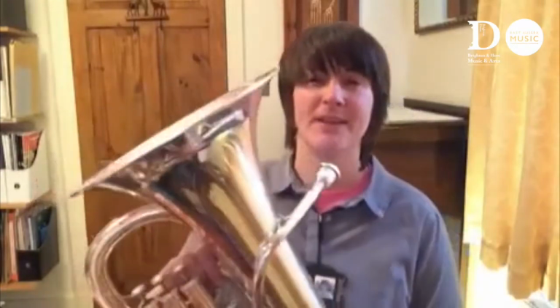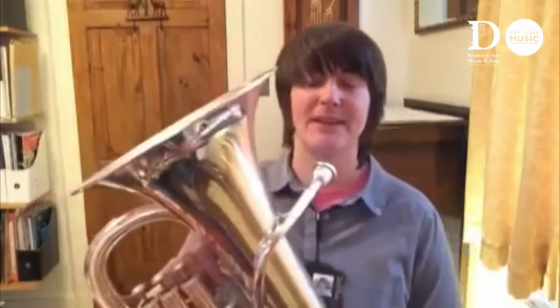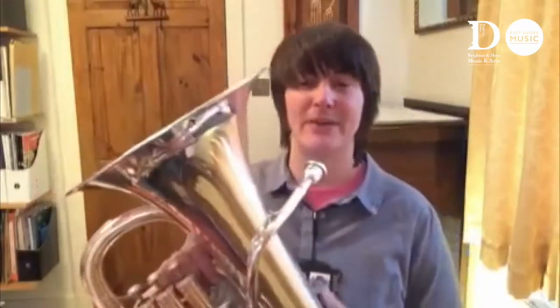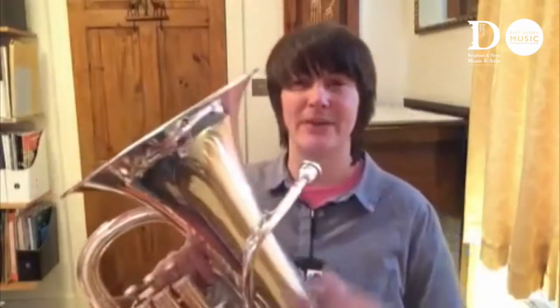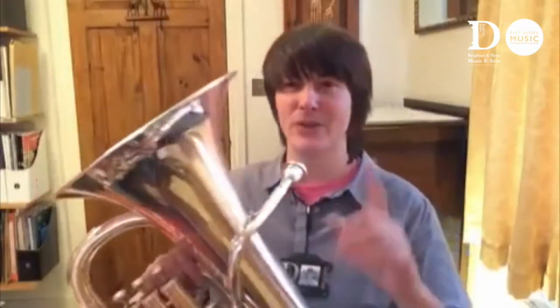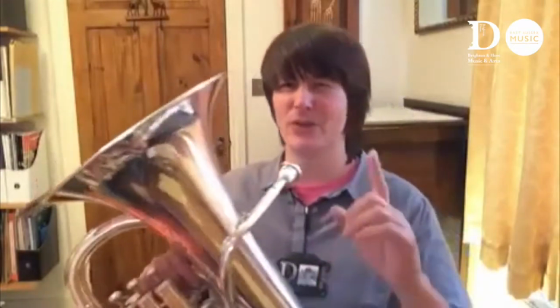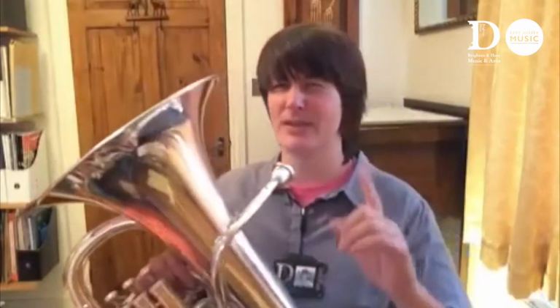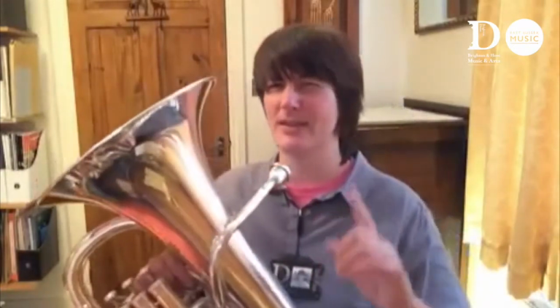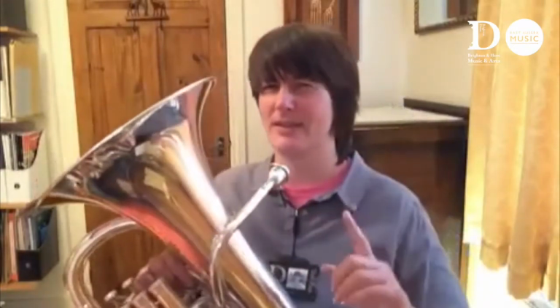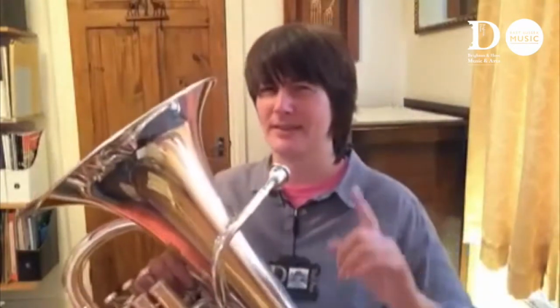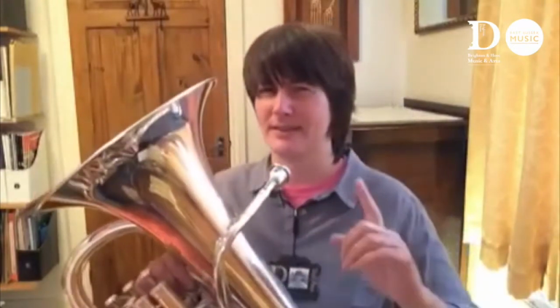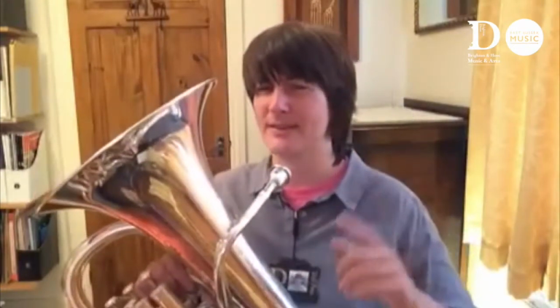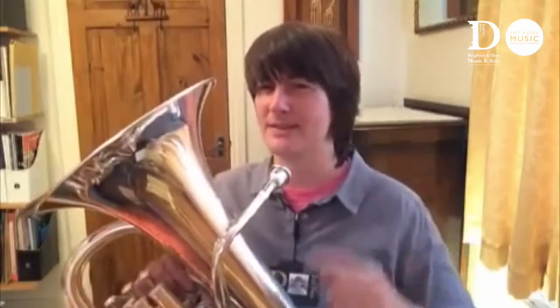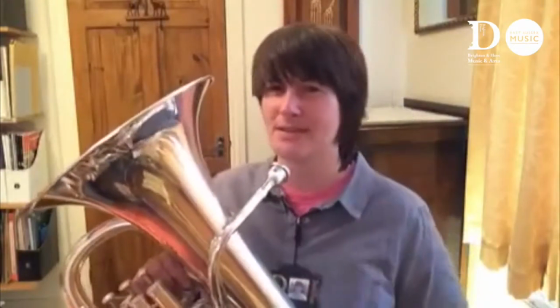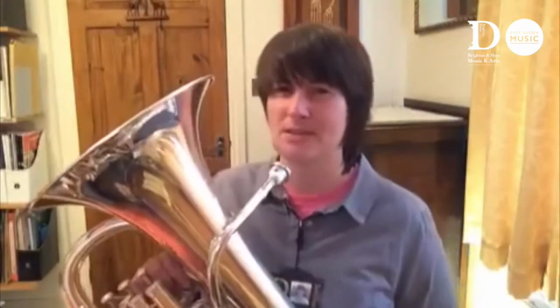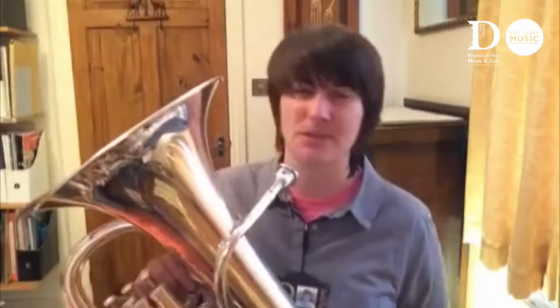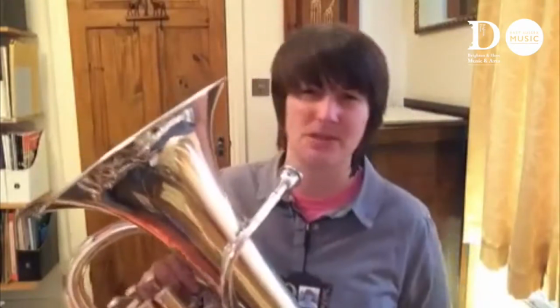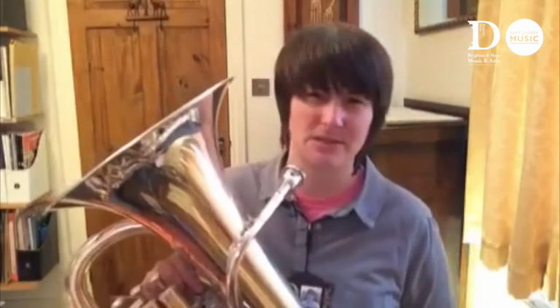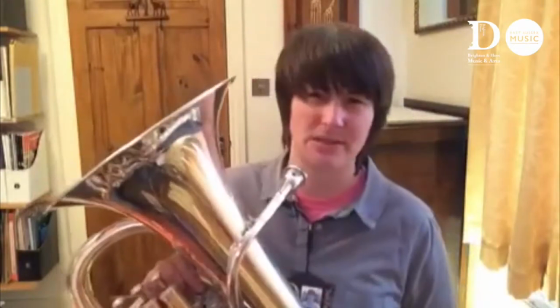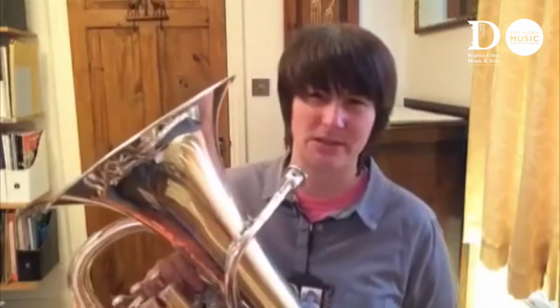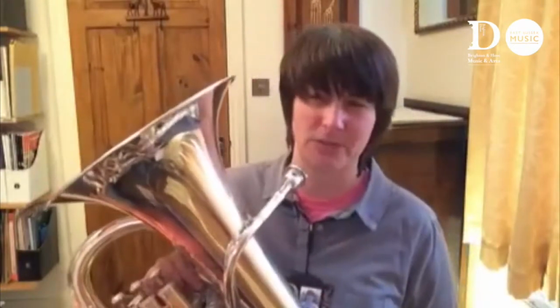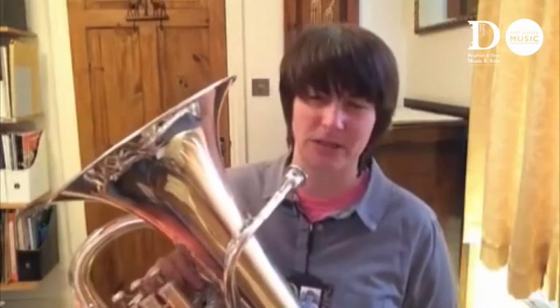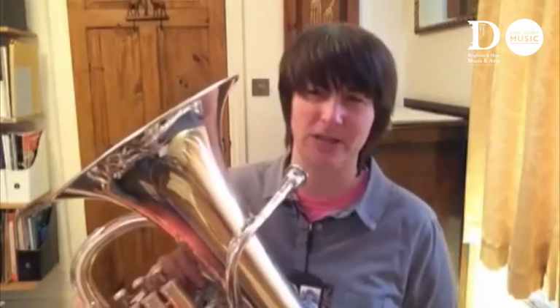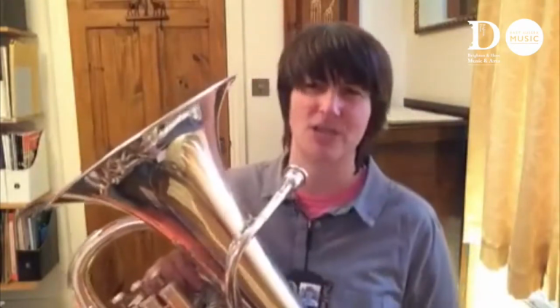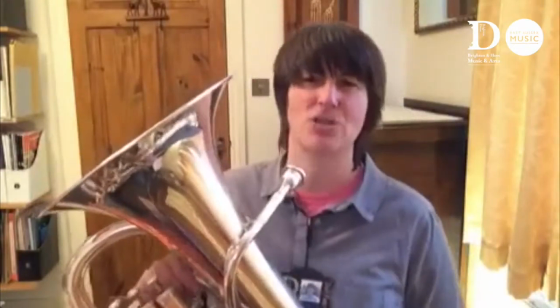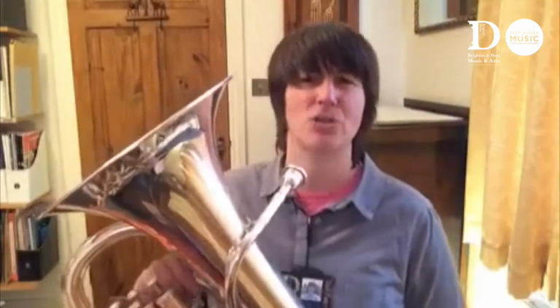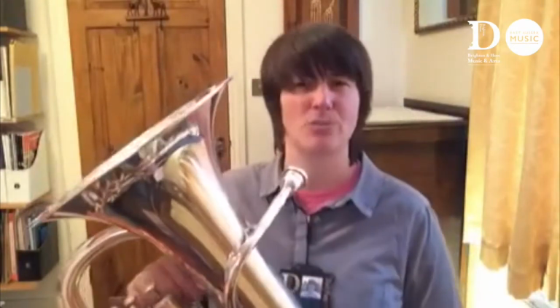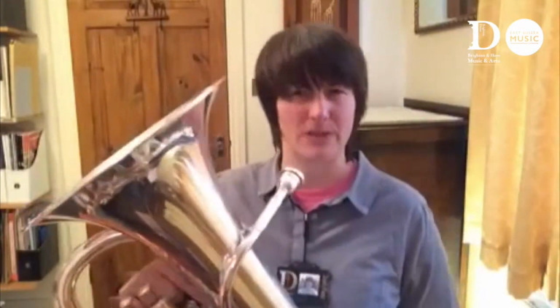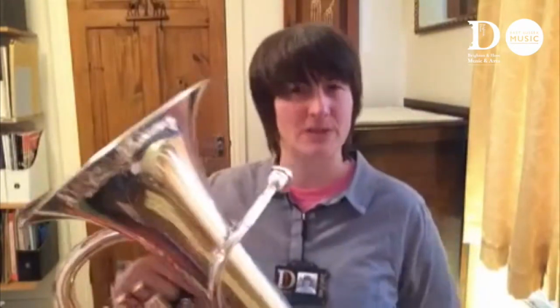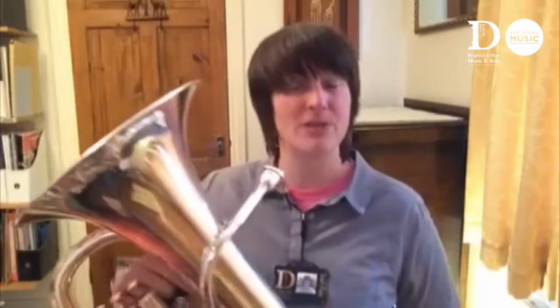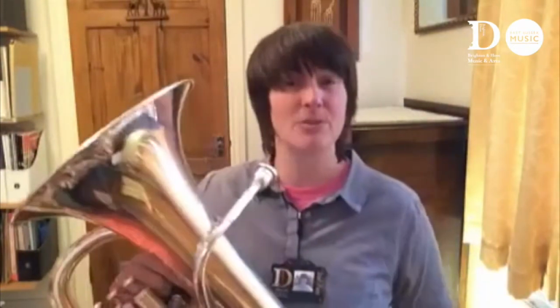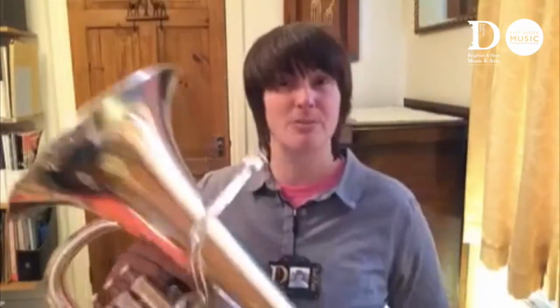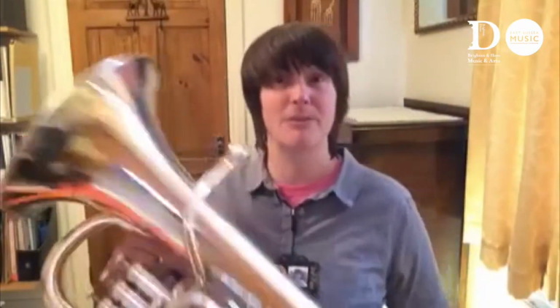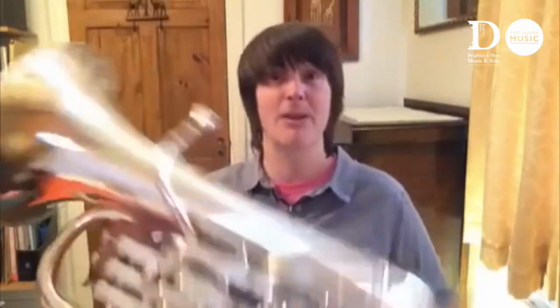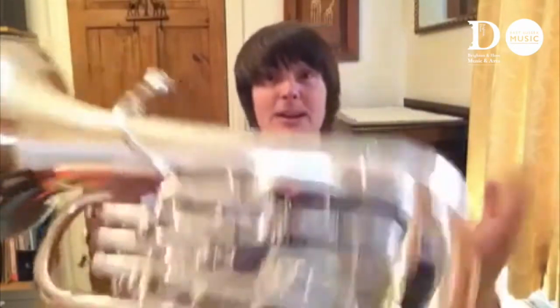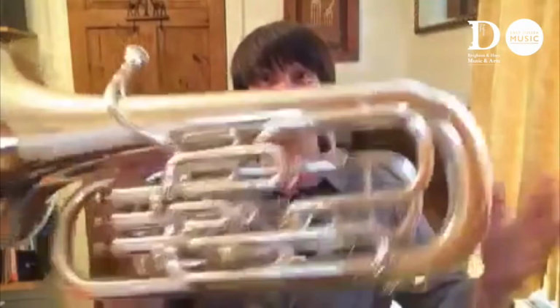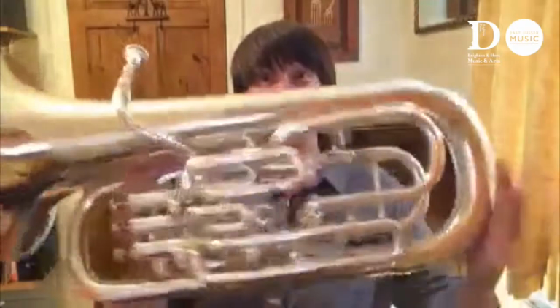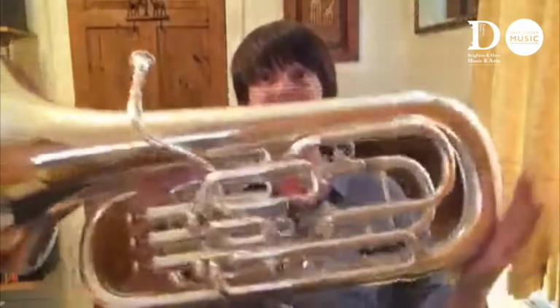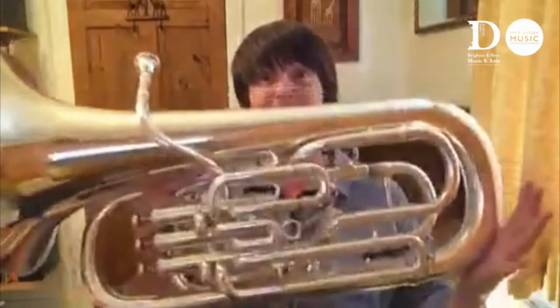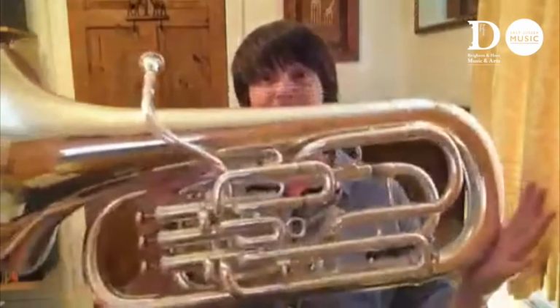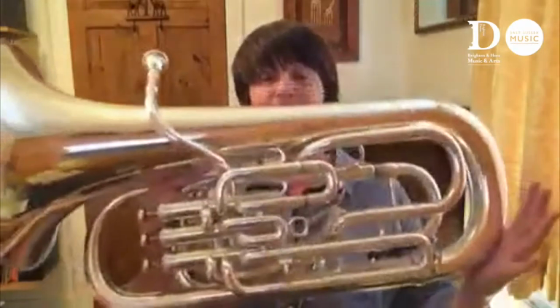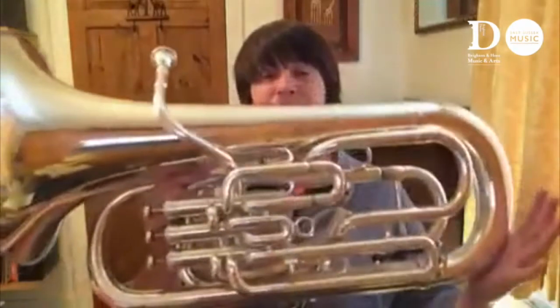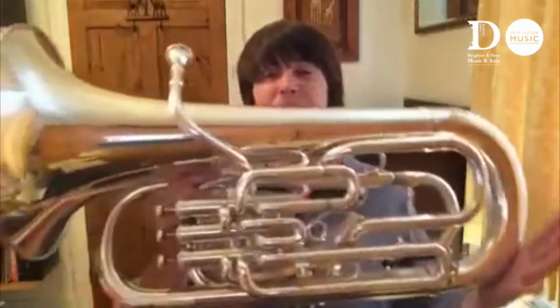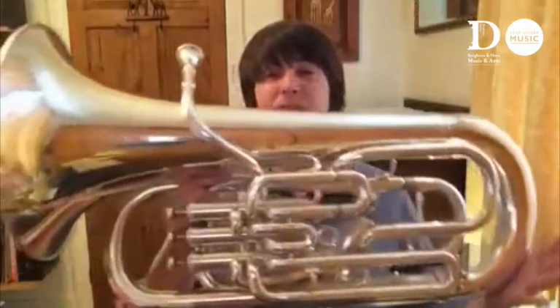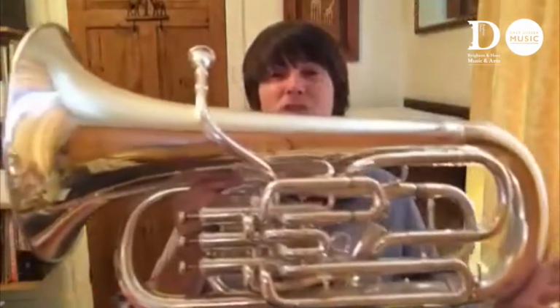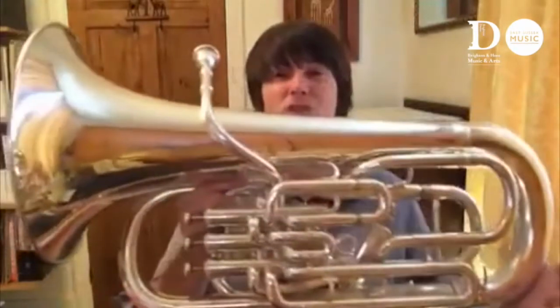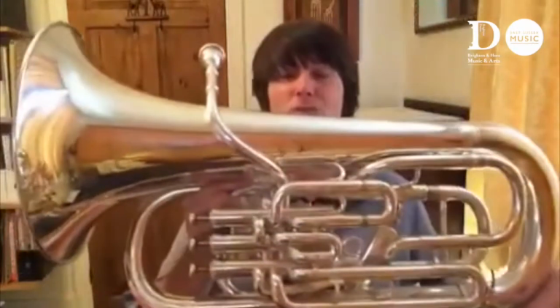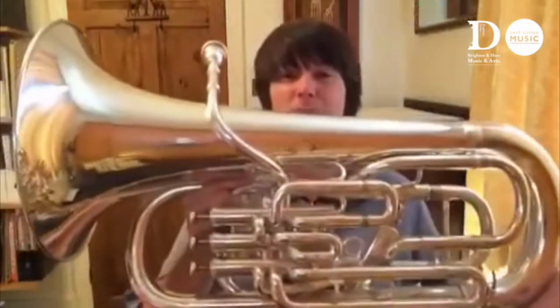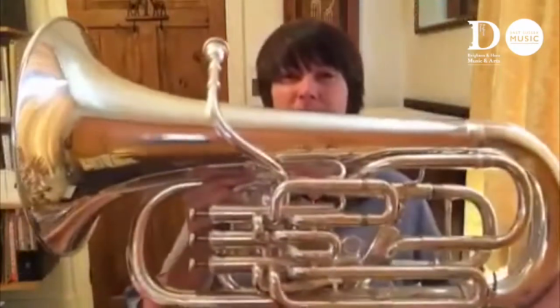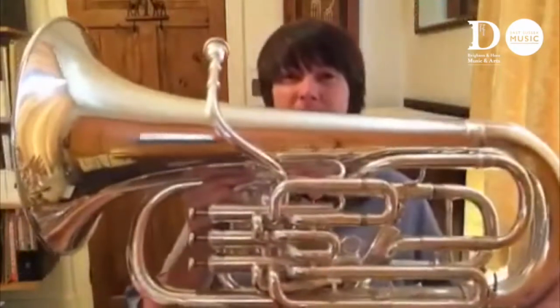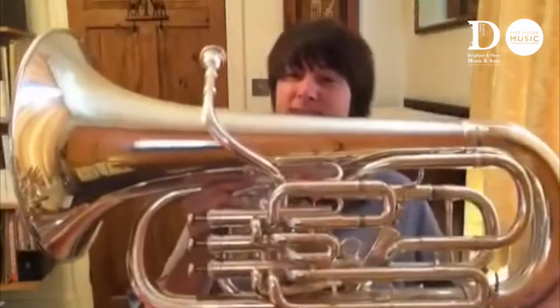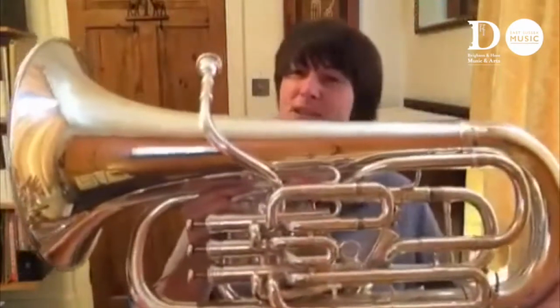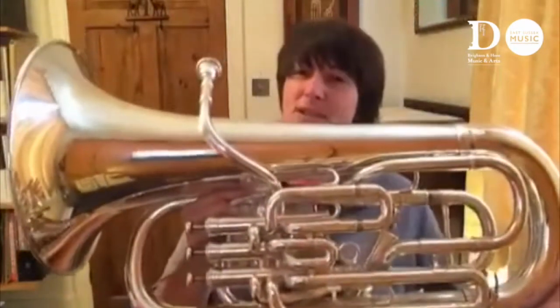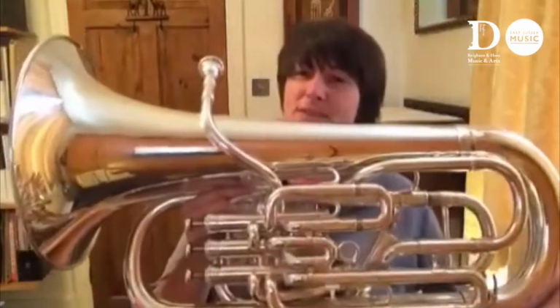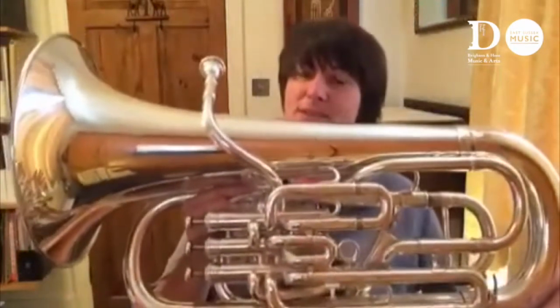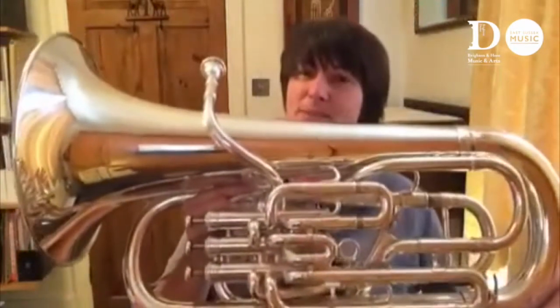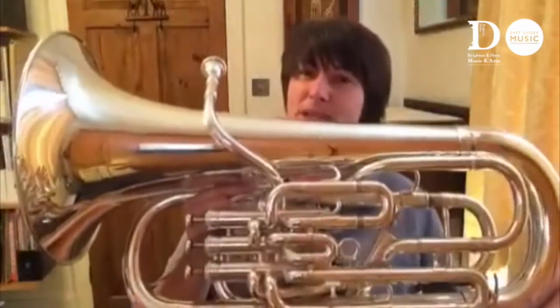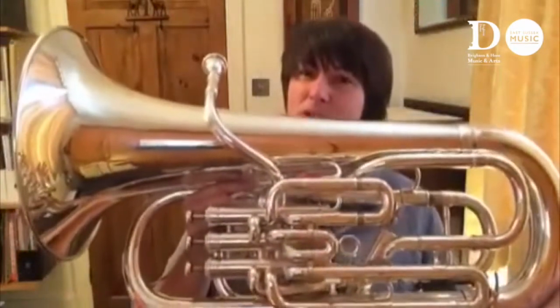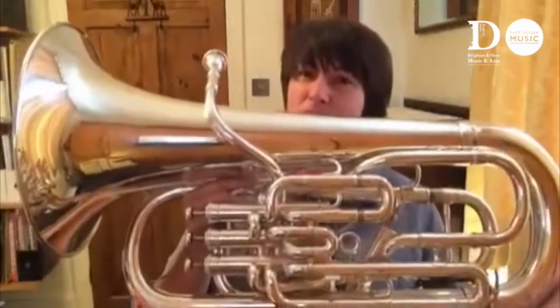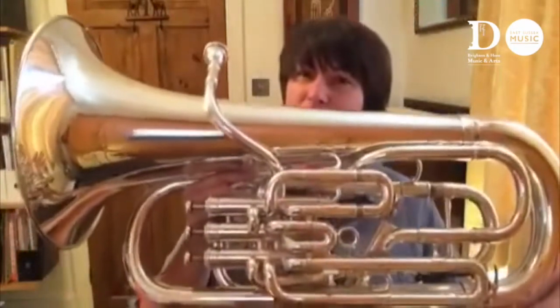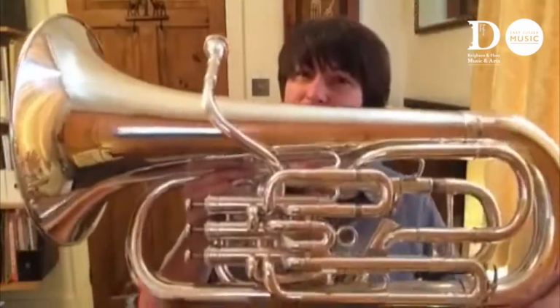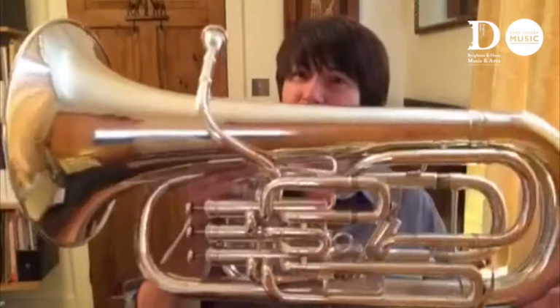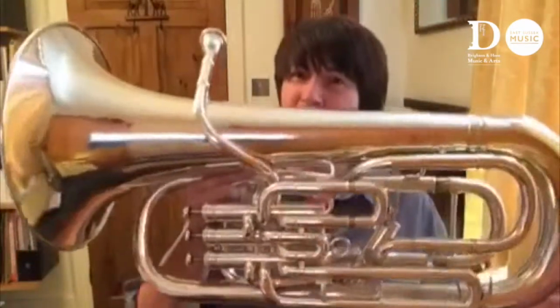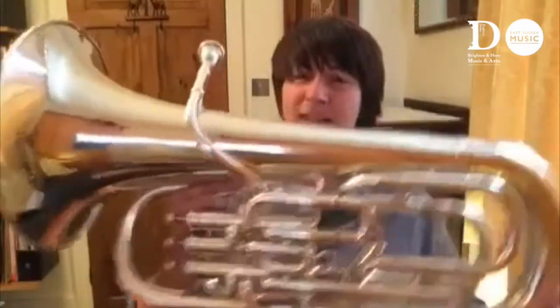Now if you're thinking this instrument looks a little bit like a tuba, then you would be right. The tuba is kind of its big cousin really.